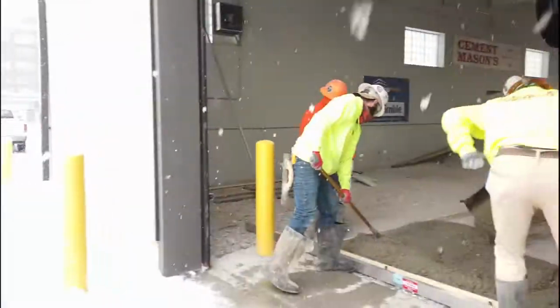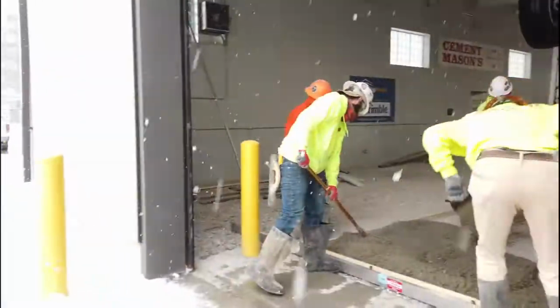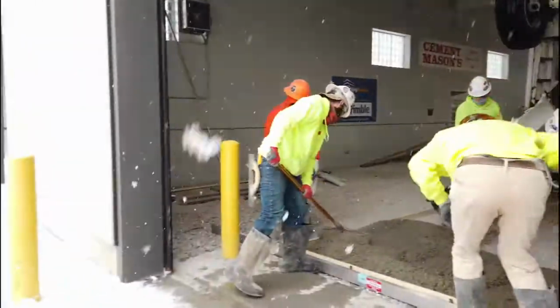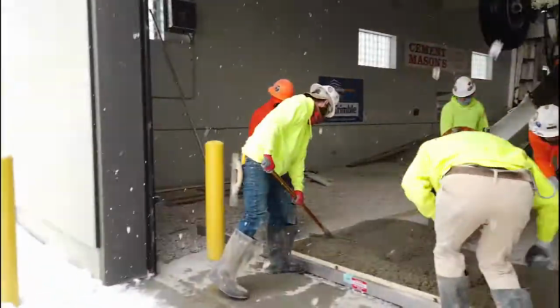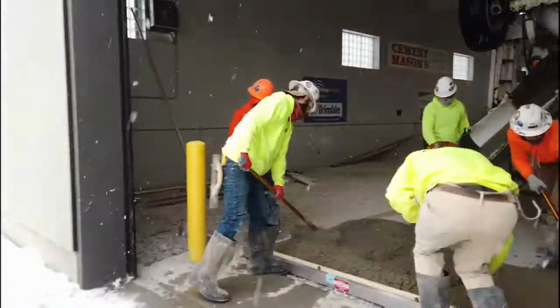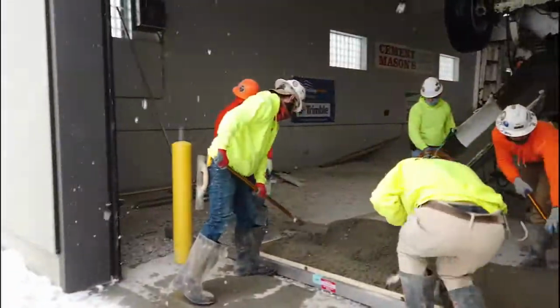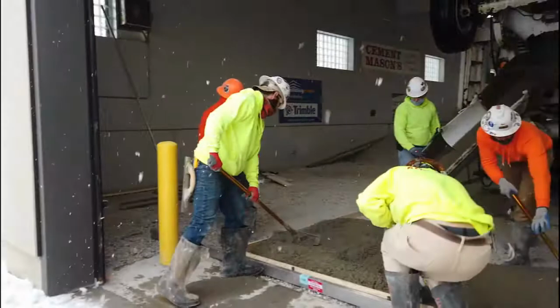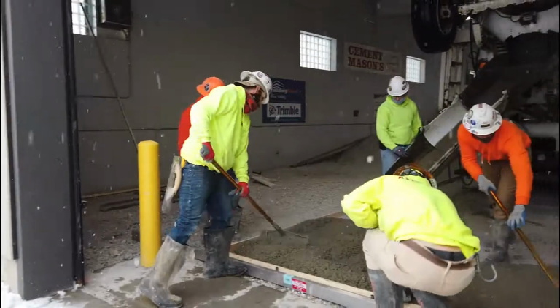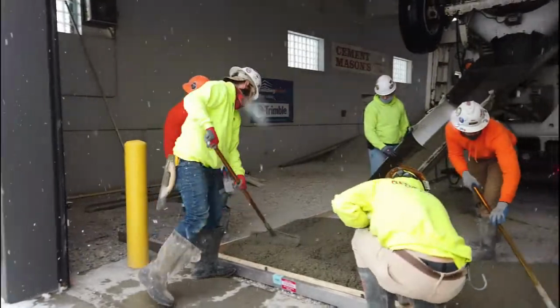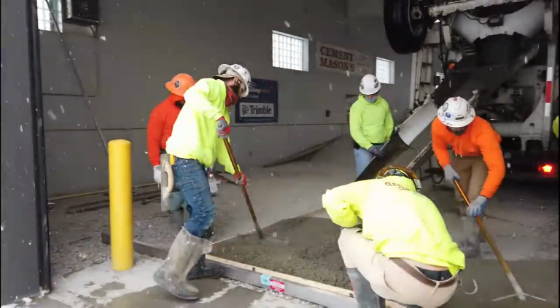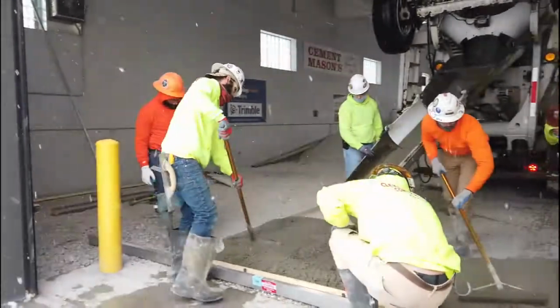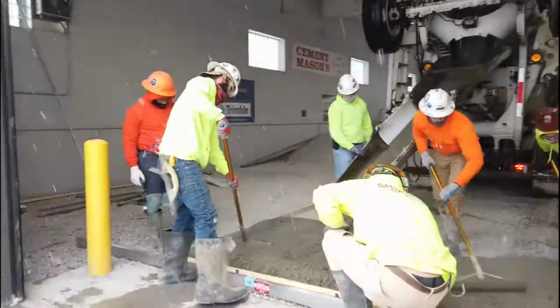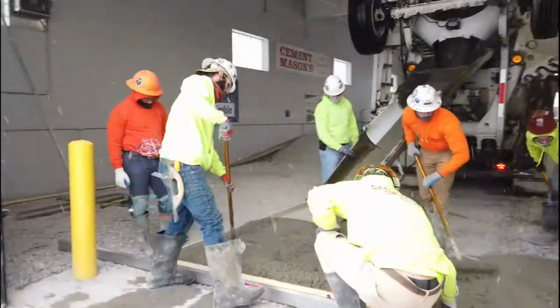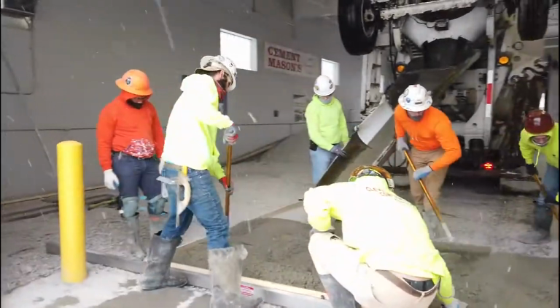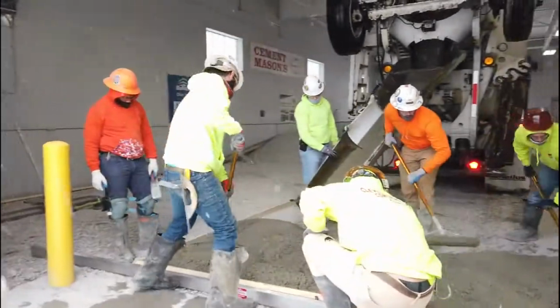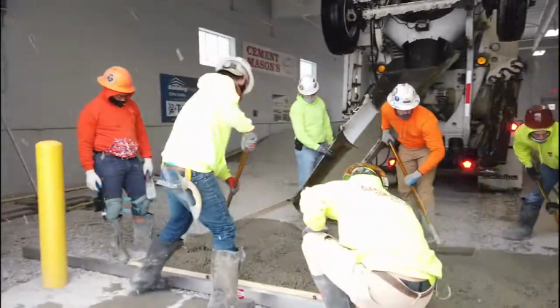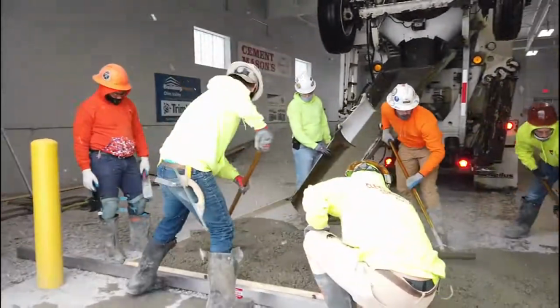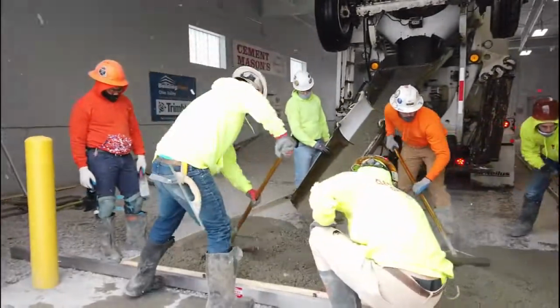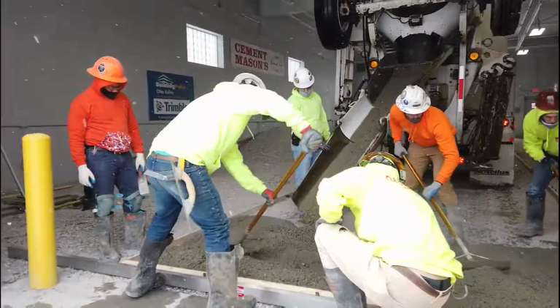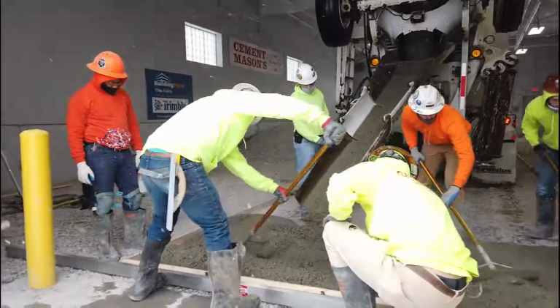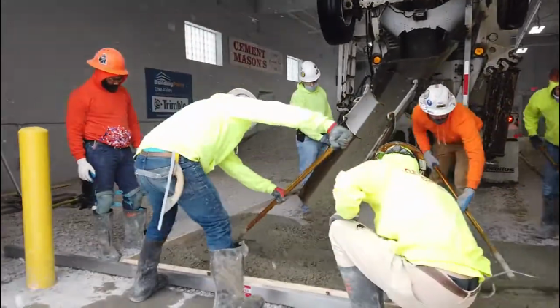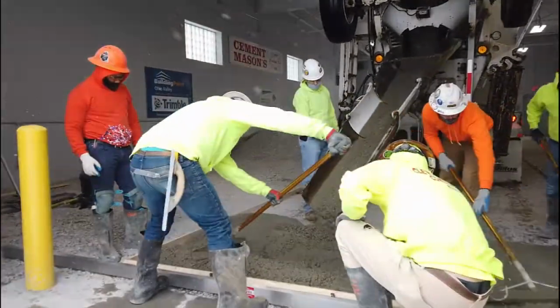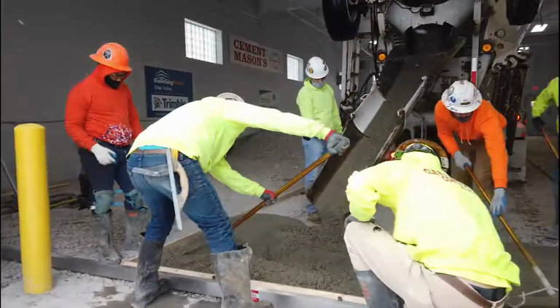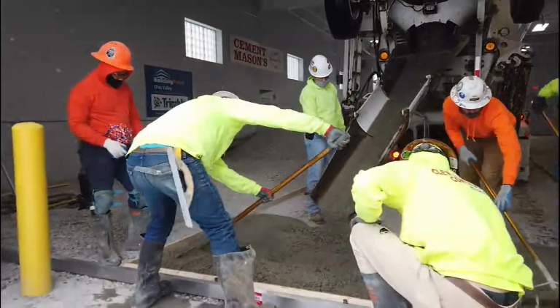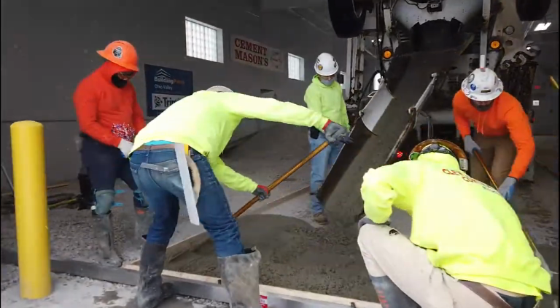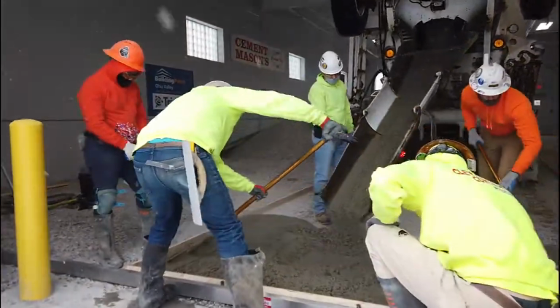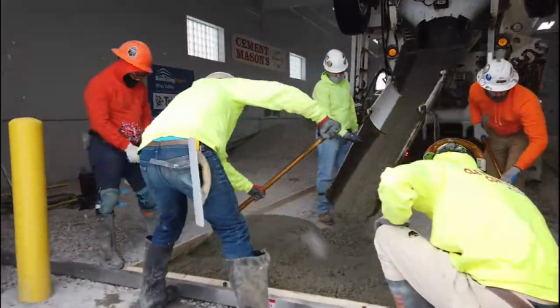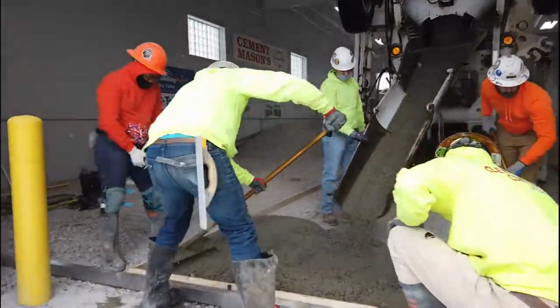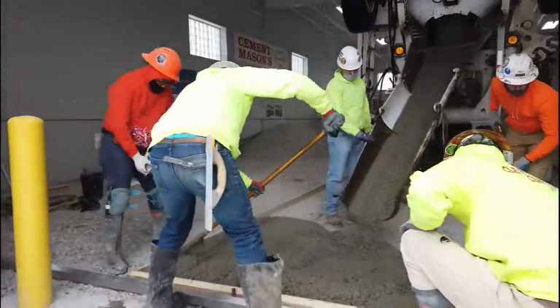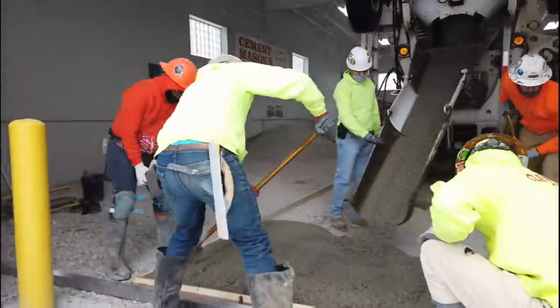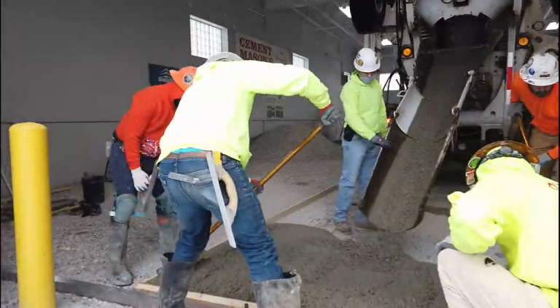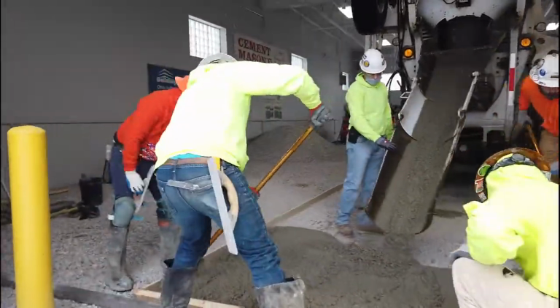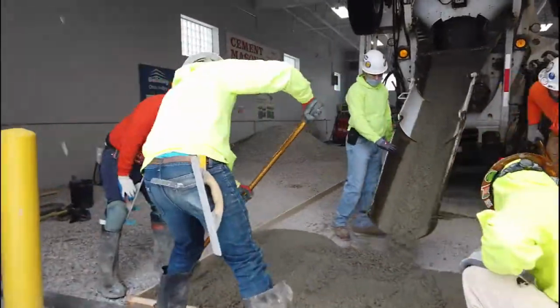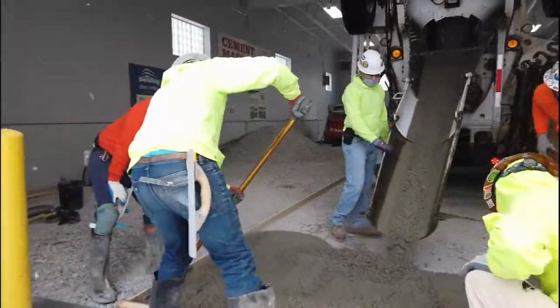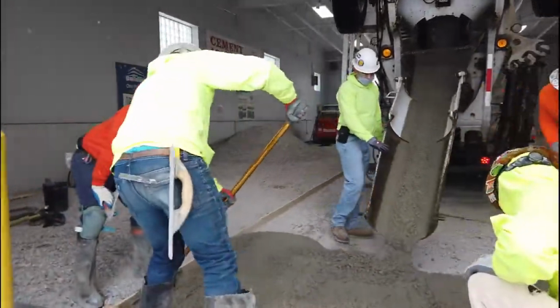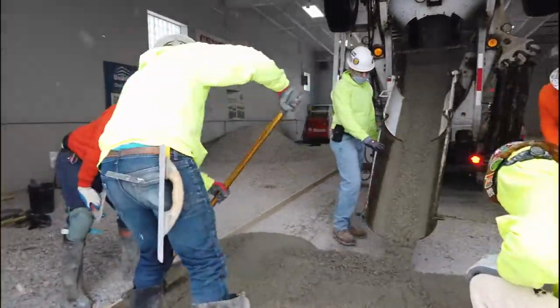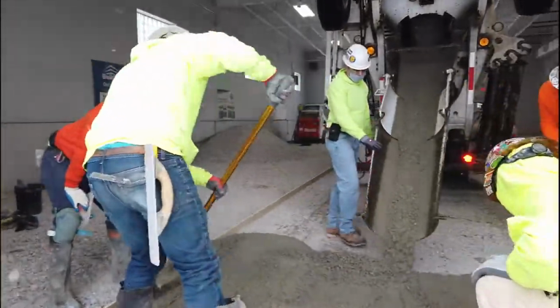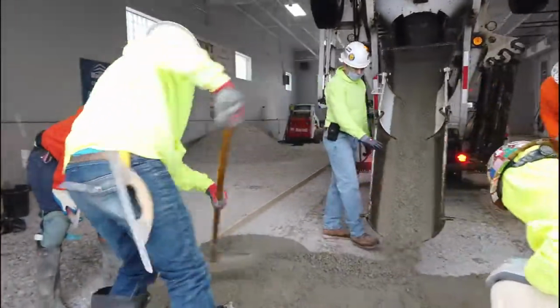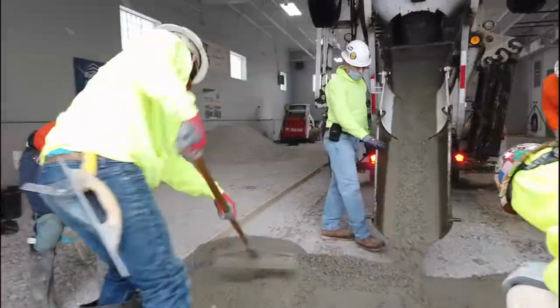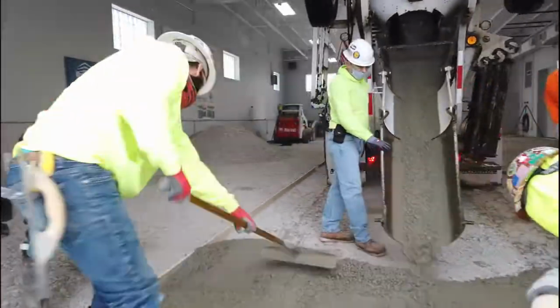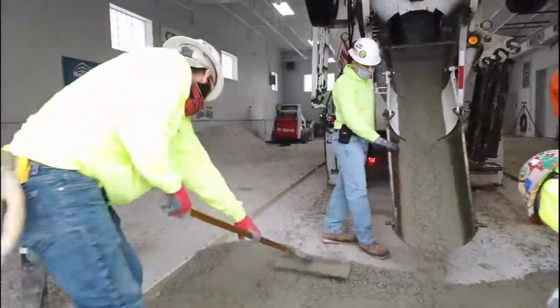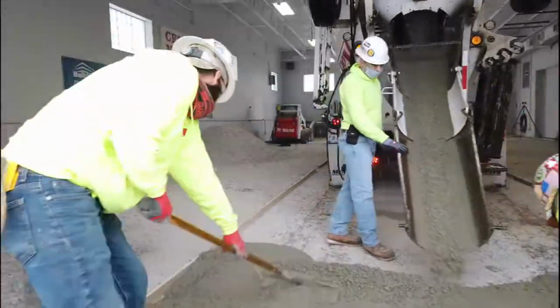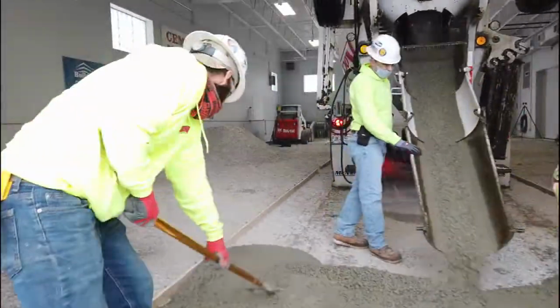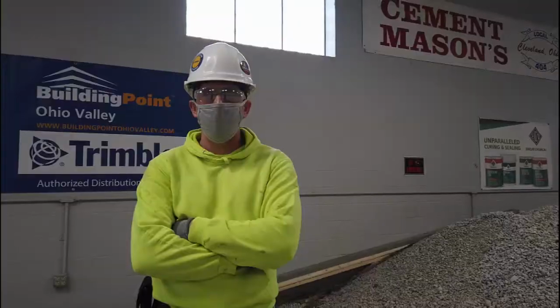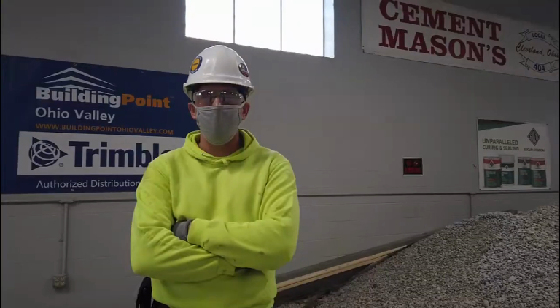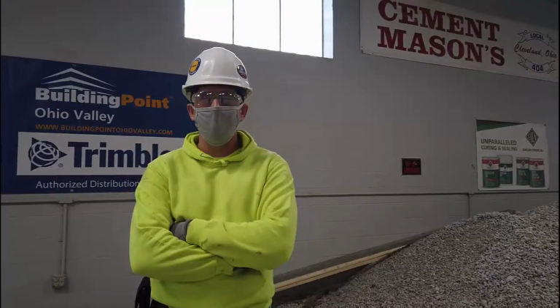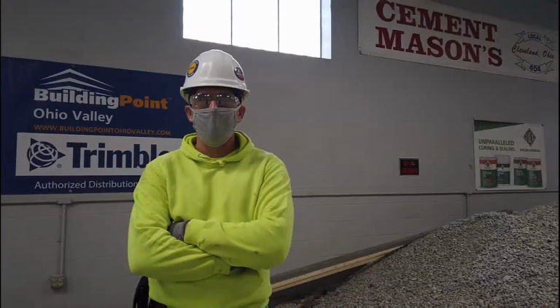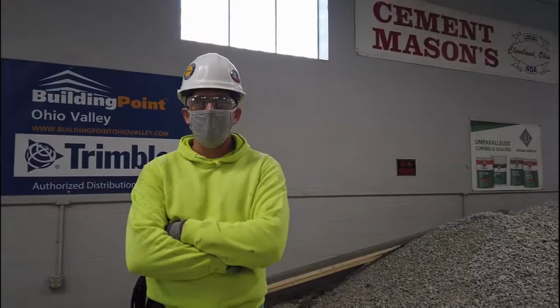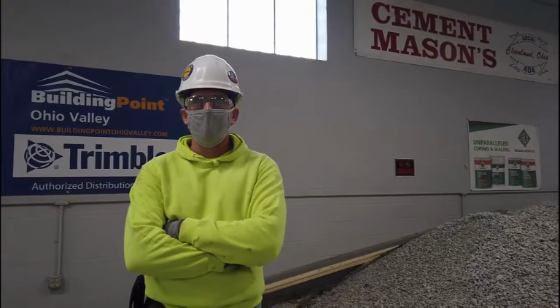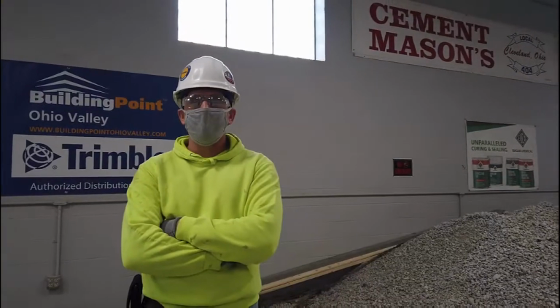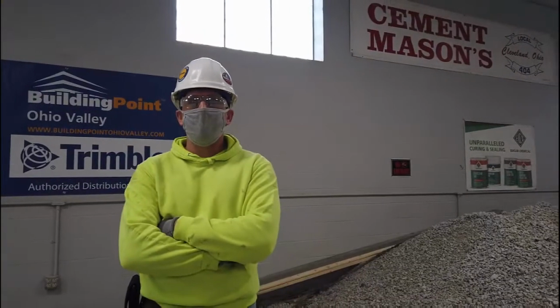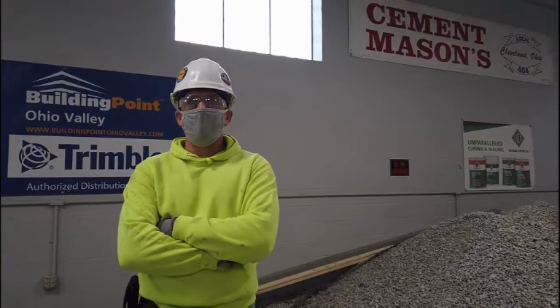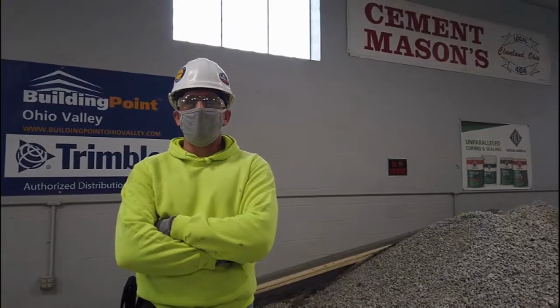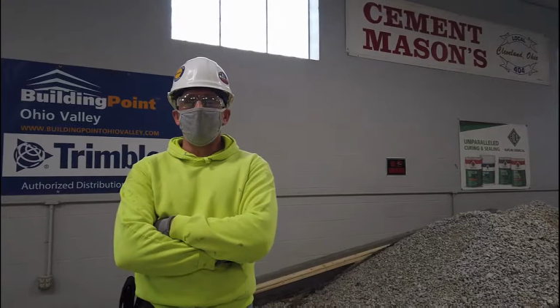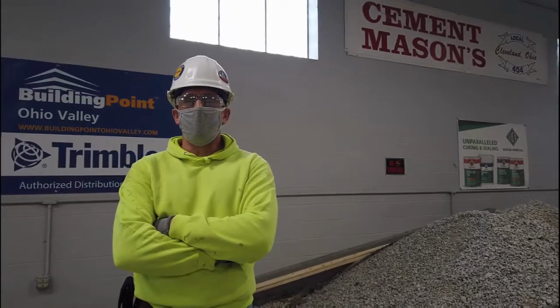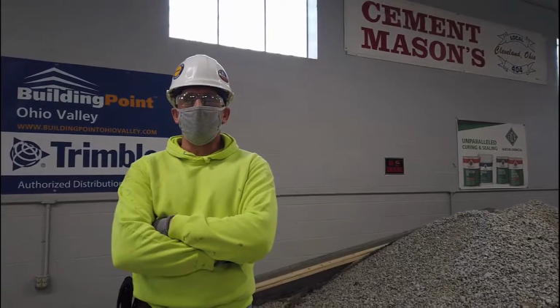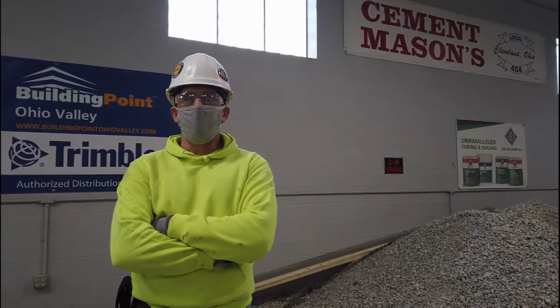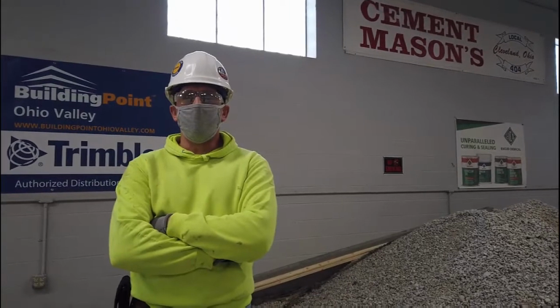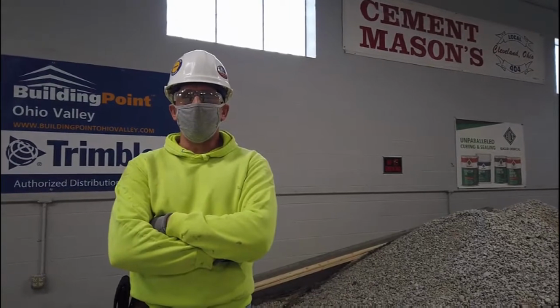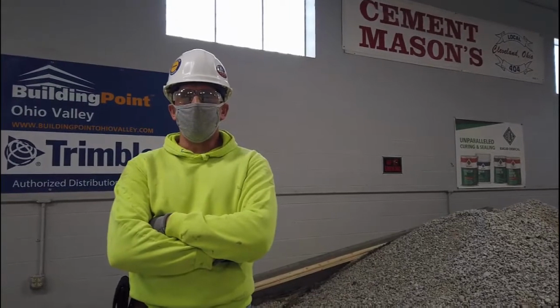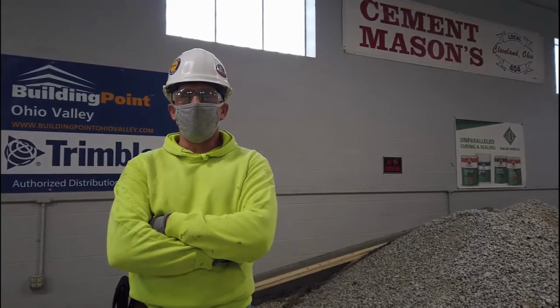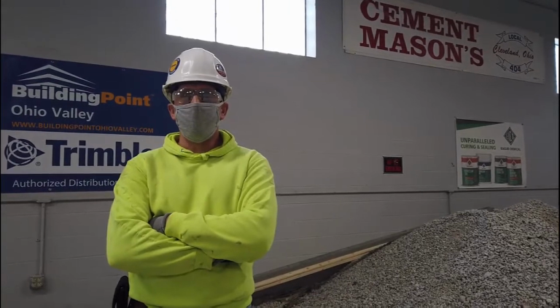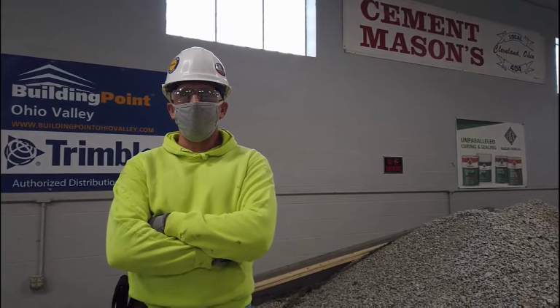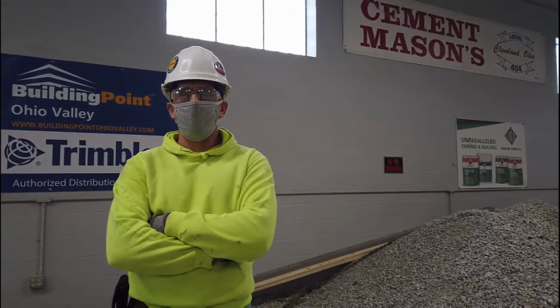Hey, how you doing? I'm Barry DeJulius. I'm the instructor for the Cement Masons Local 404. We're here in Cleveland, Ohio.